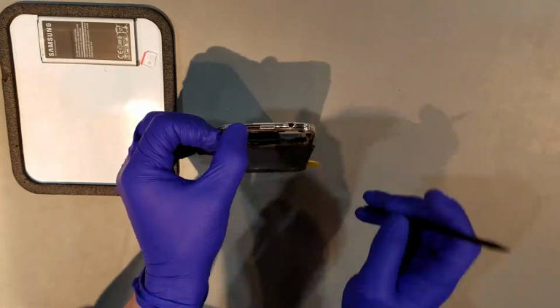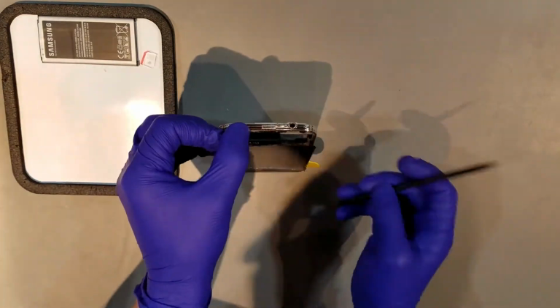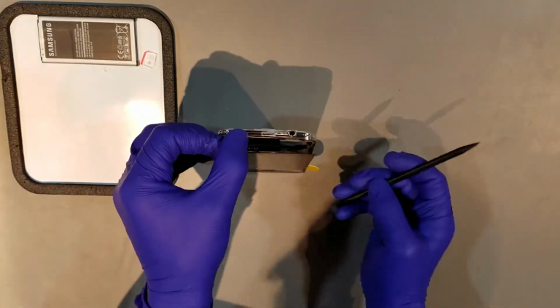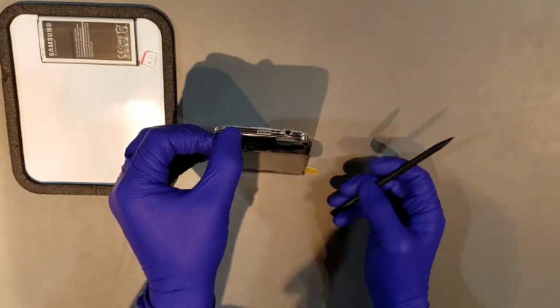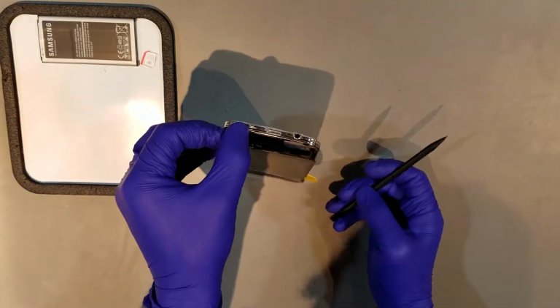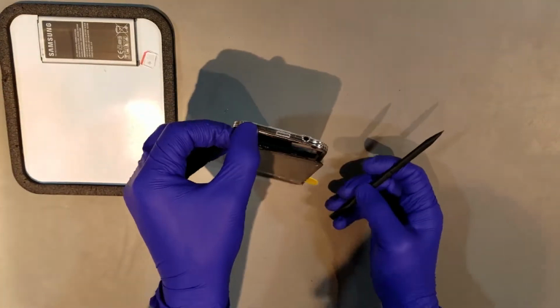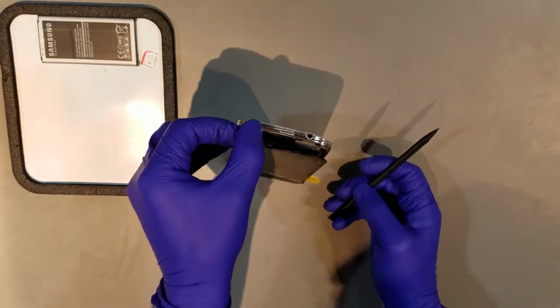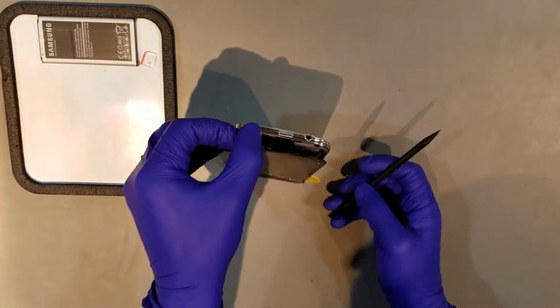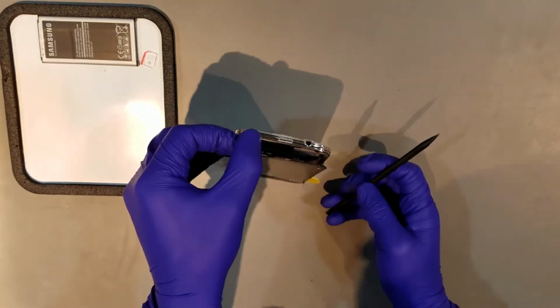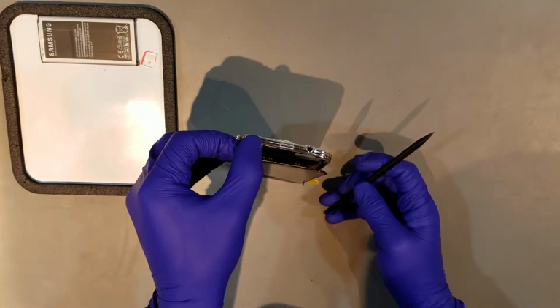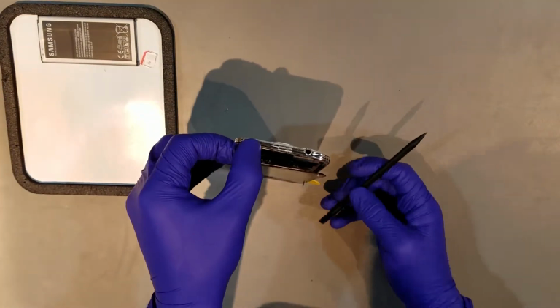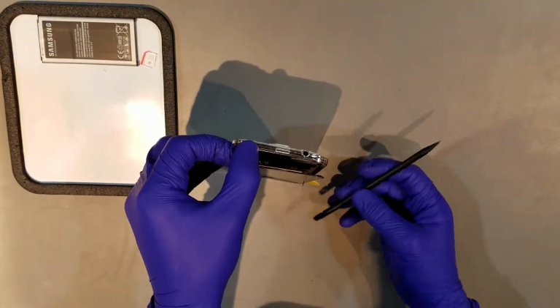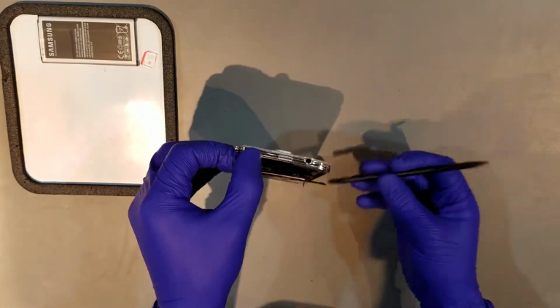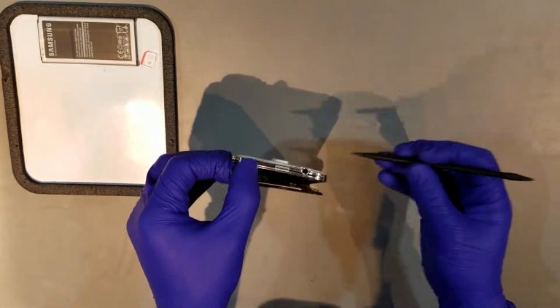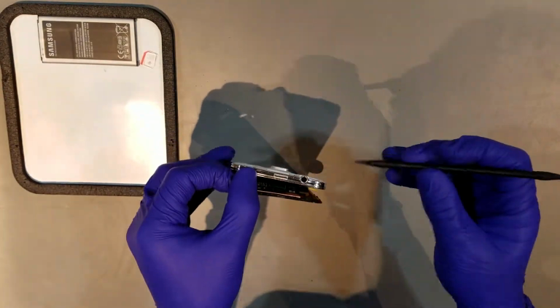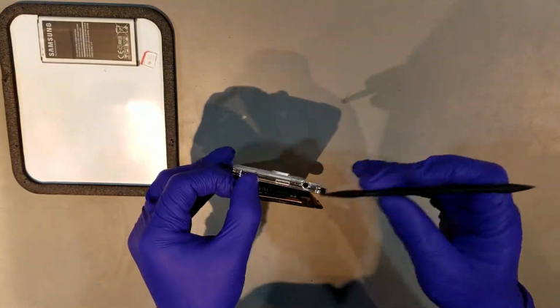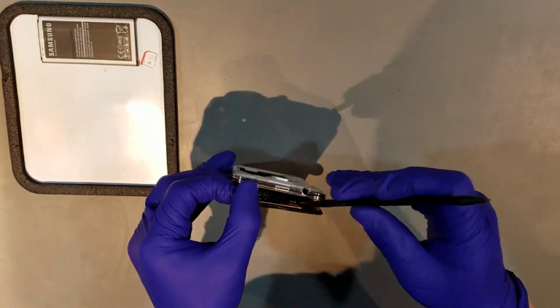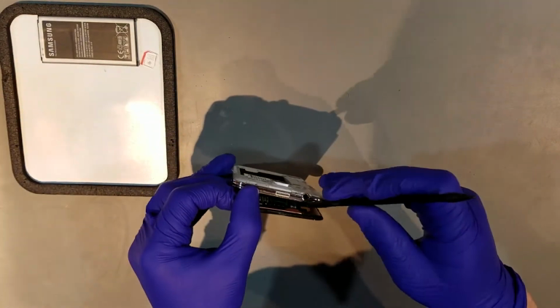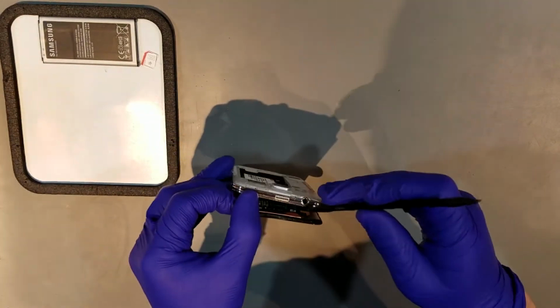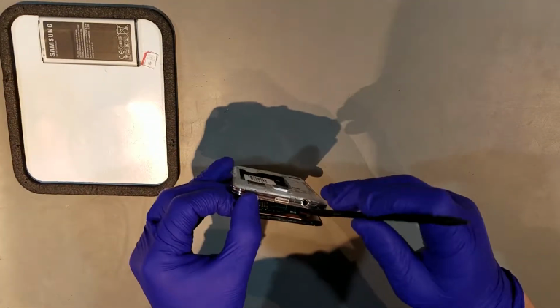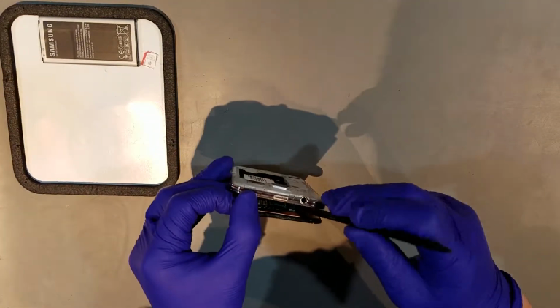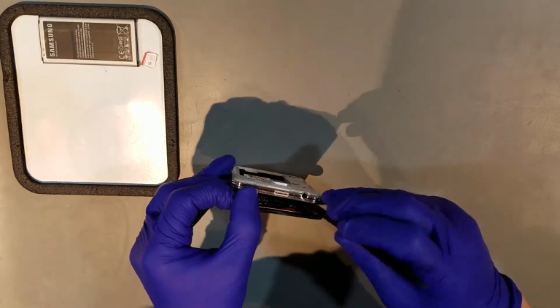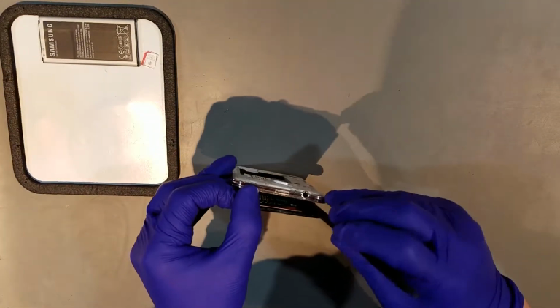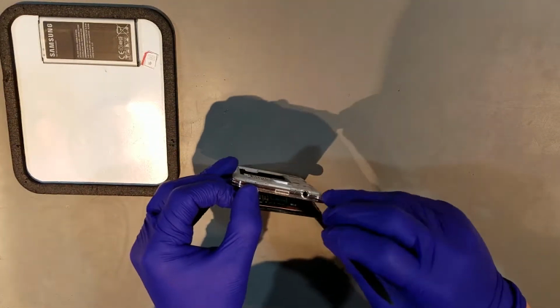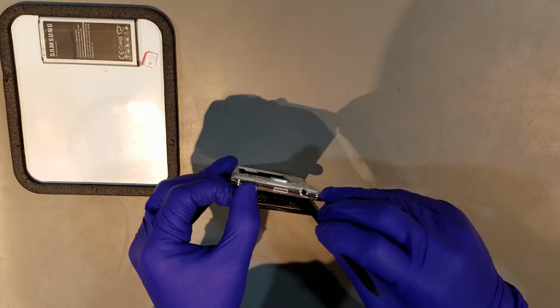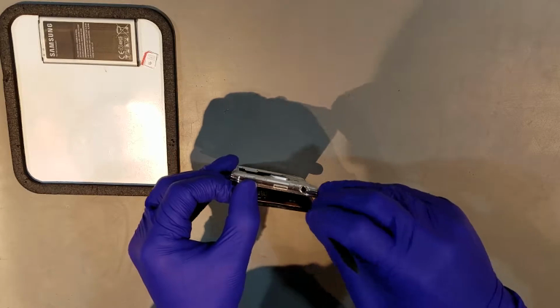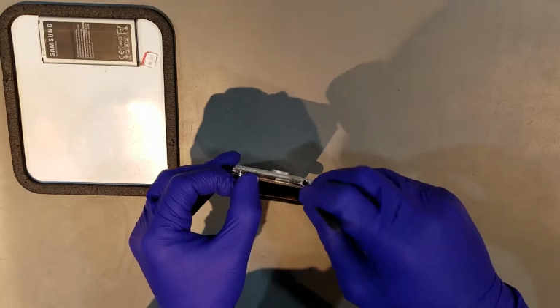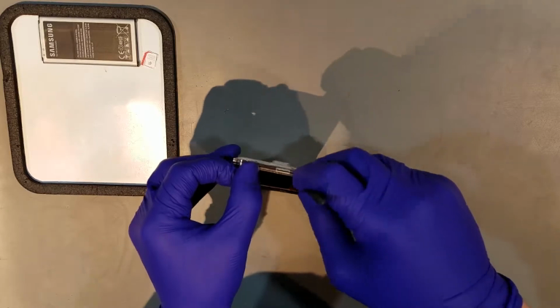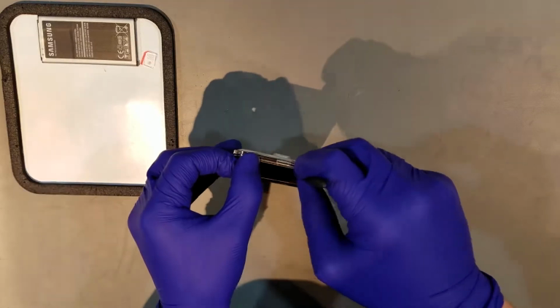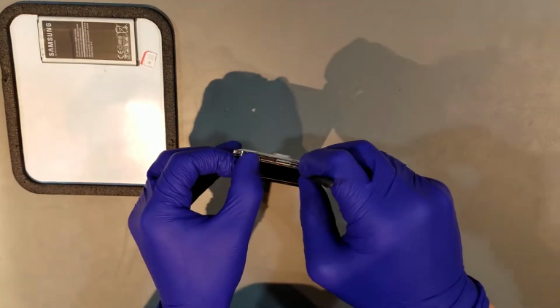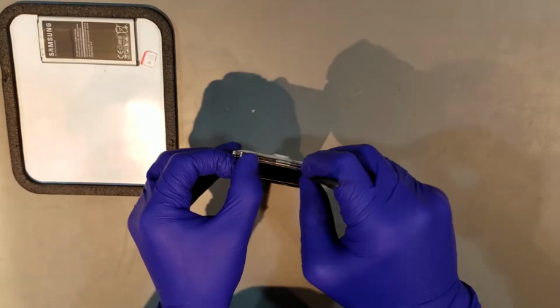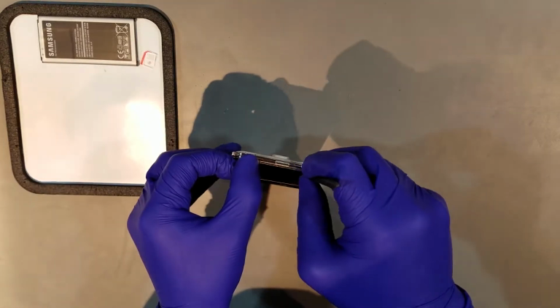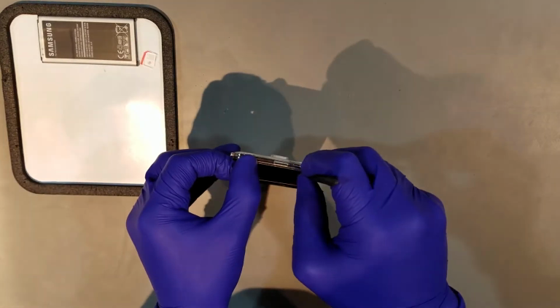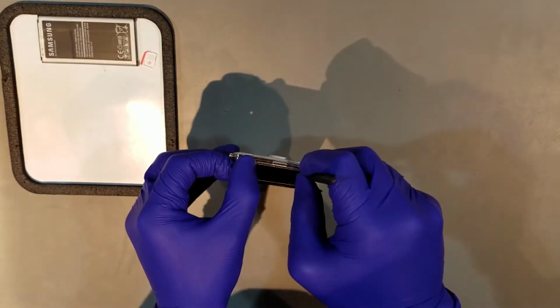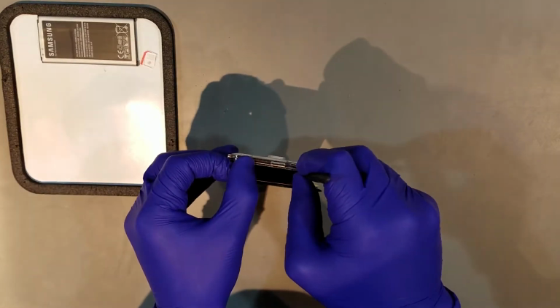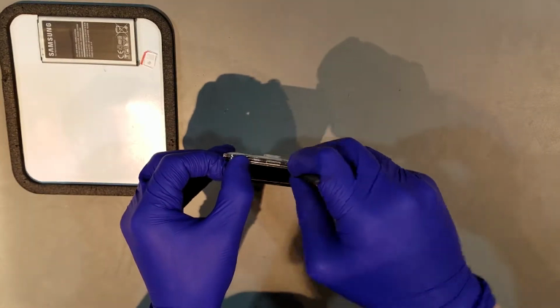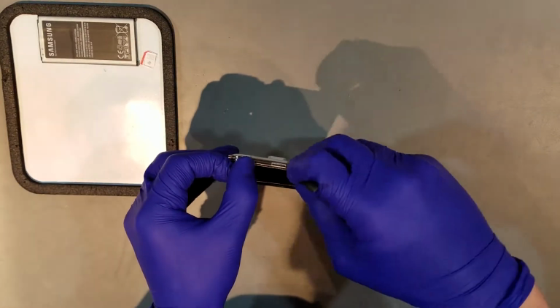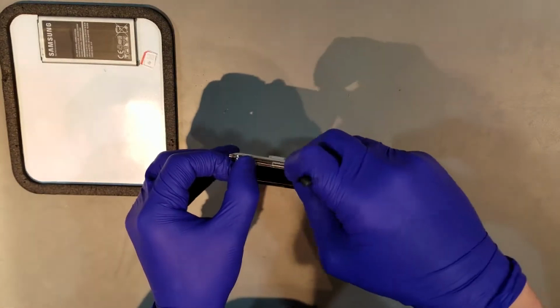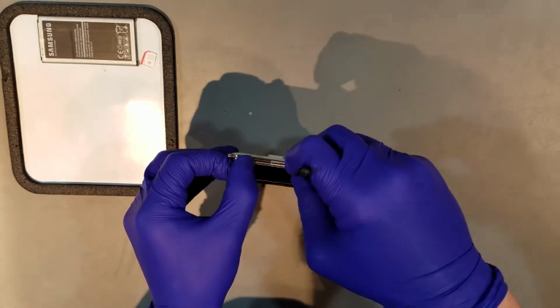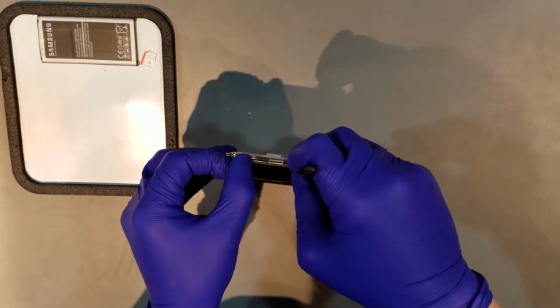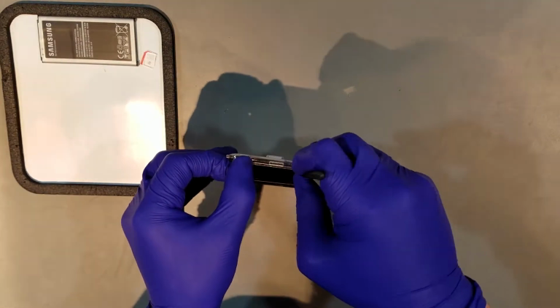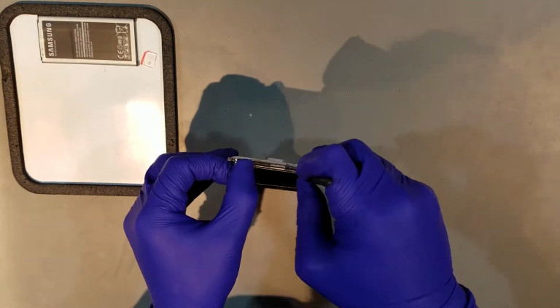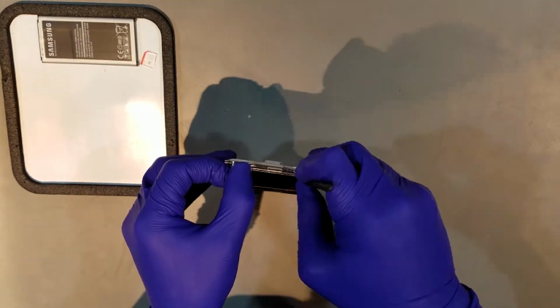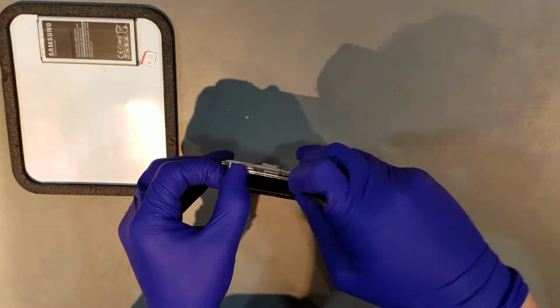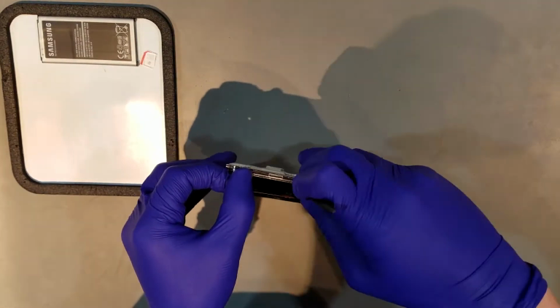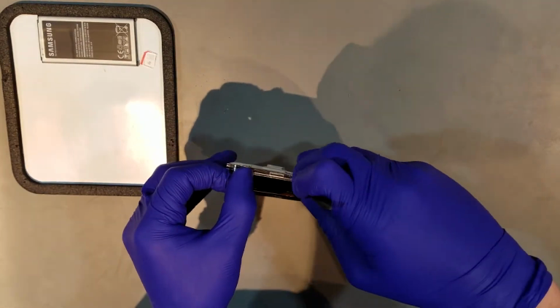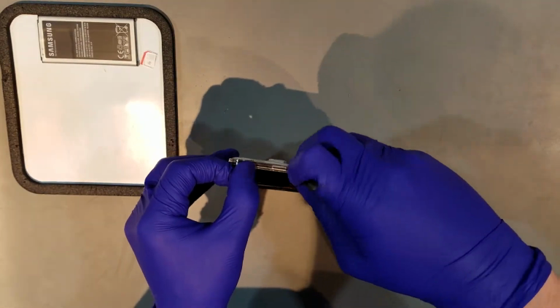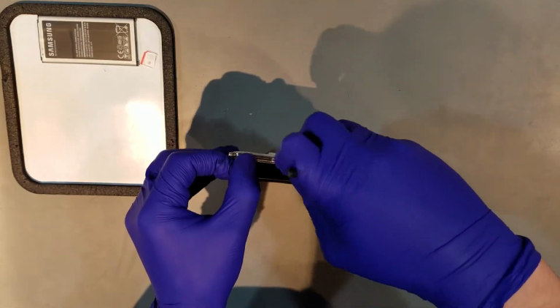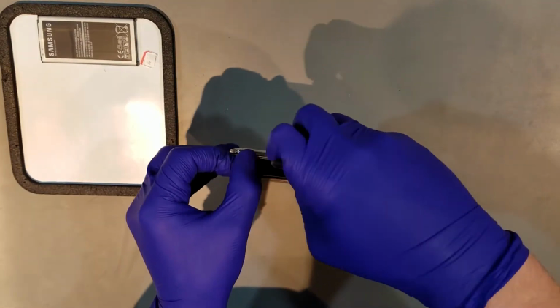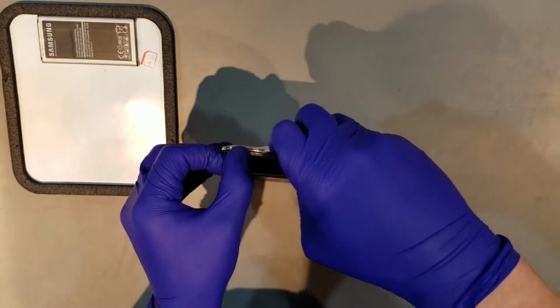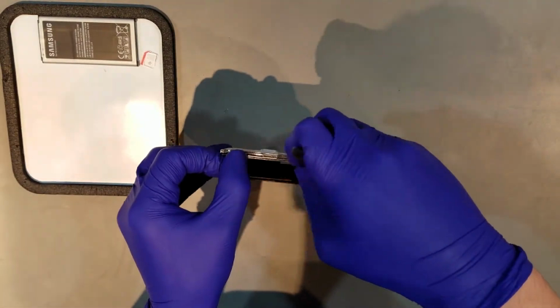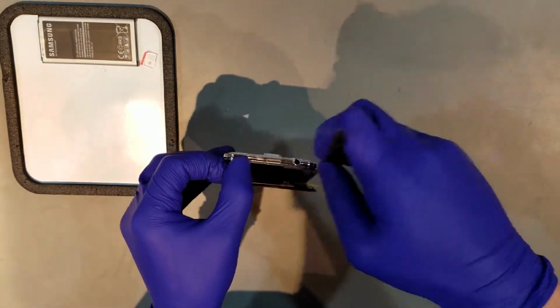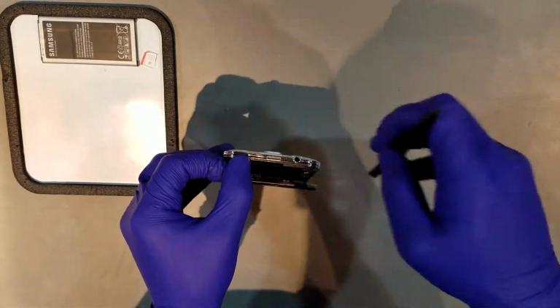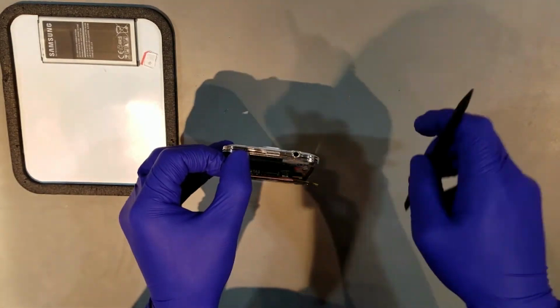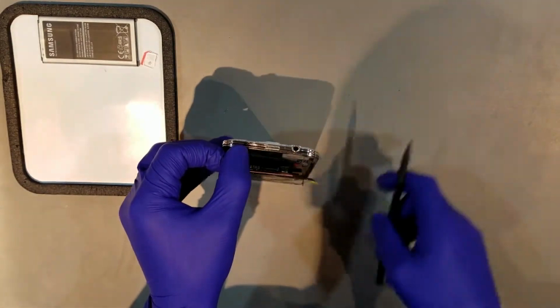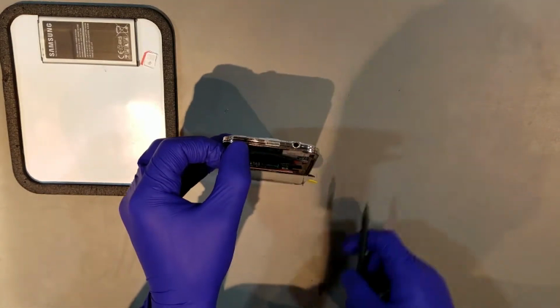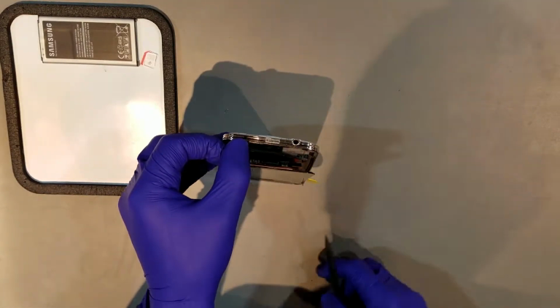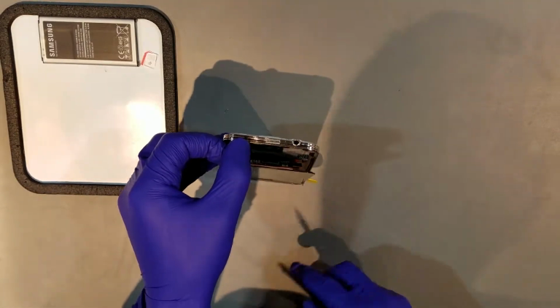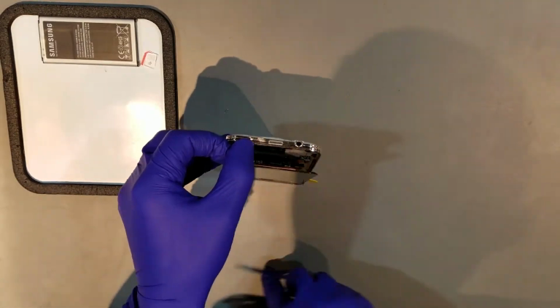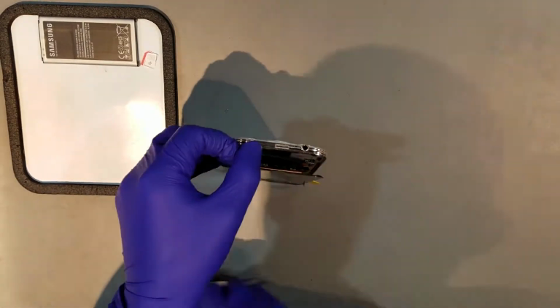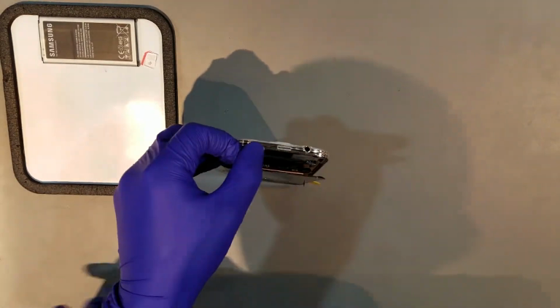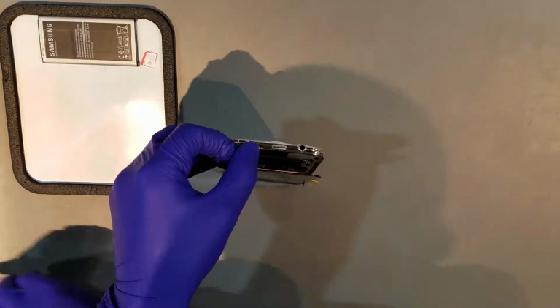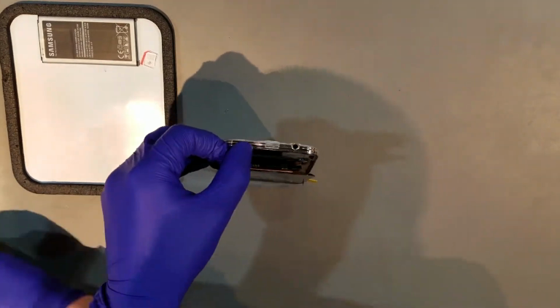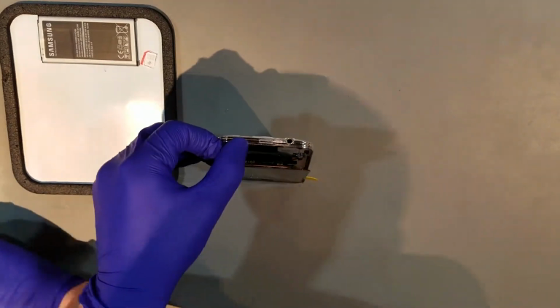Once the top of the display becomes unadhered, you should be able to see where the display clips into the phone. You'll want to remove this clip before moving forward.